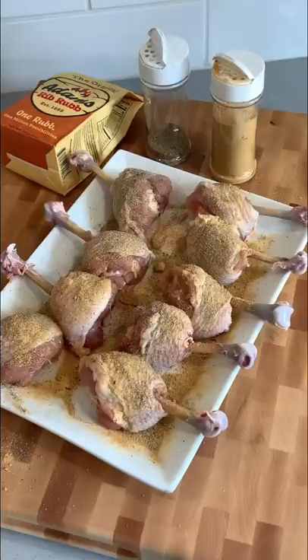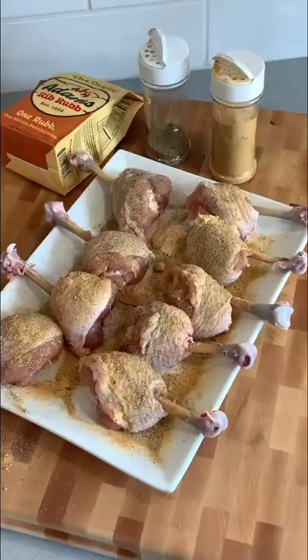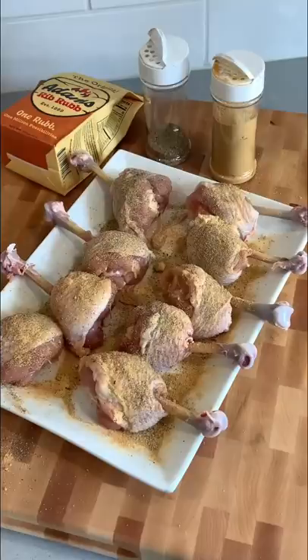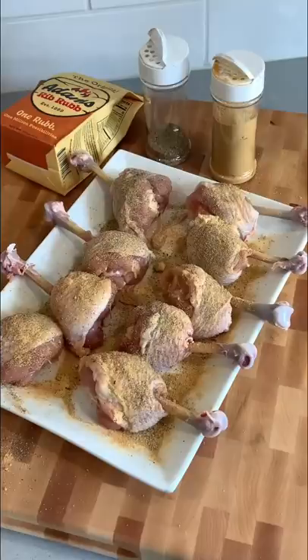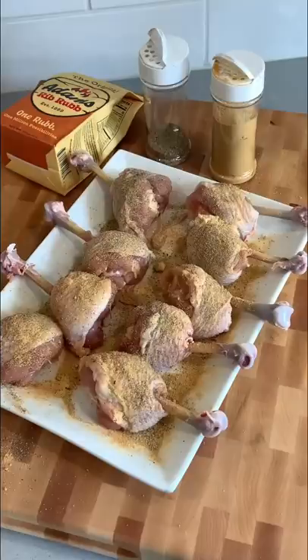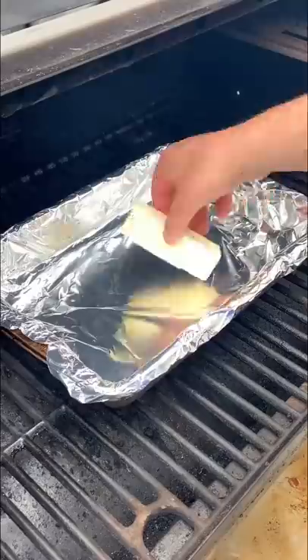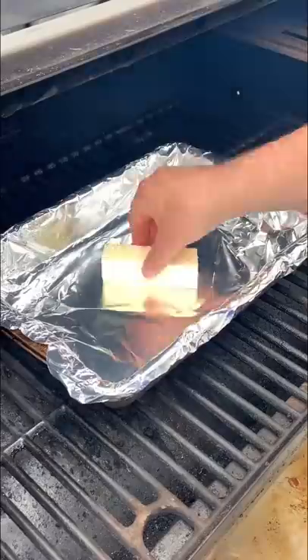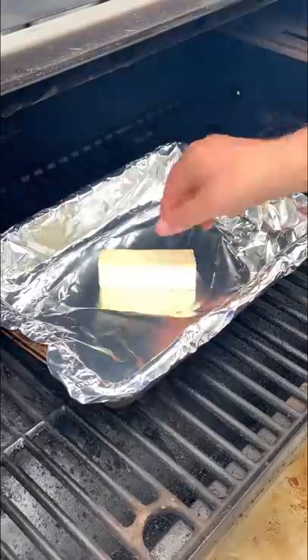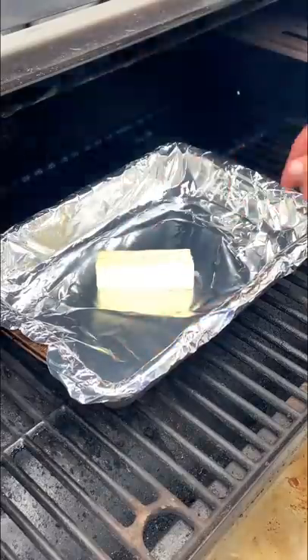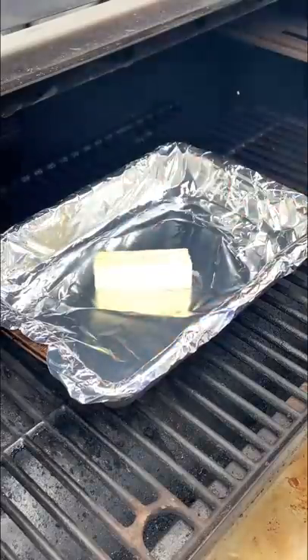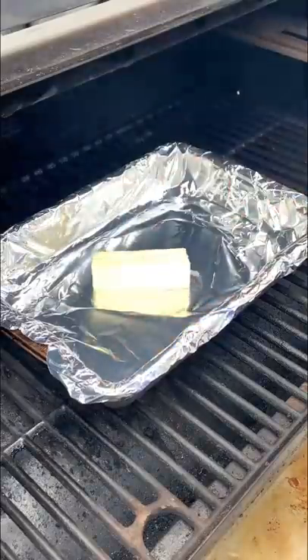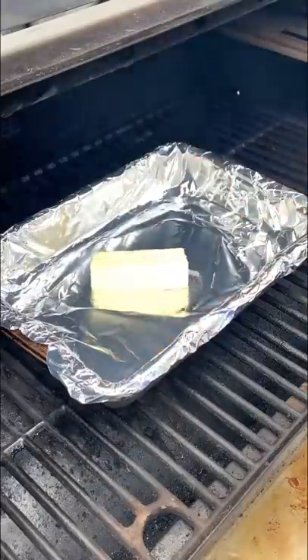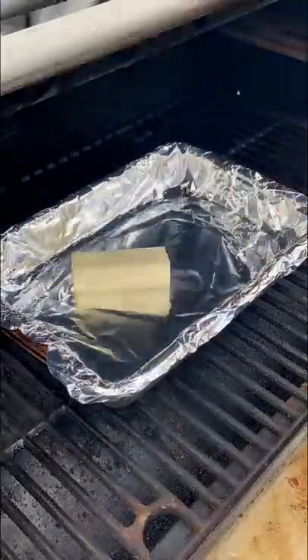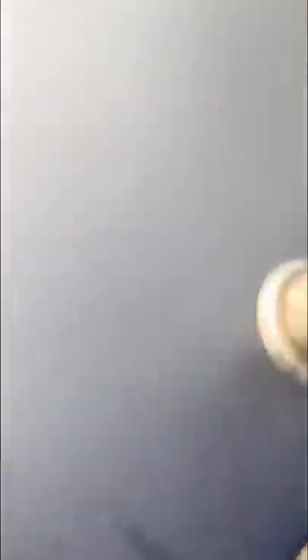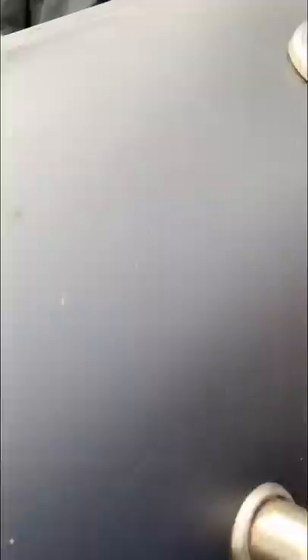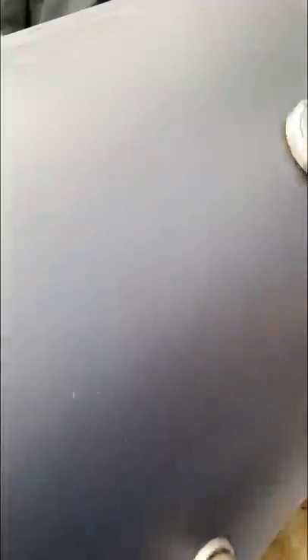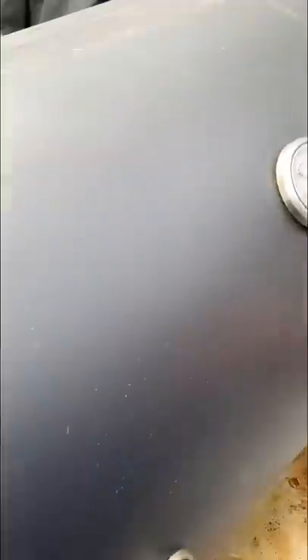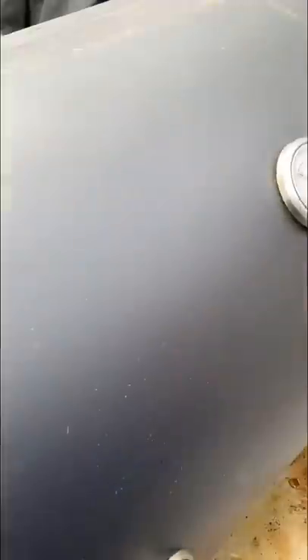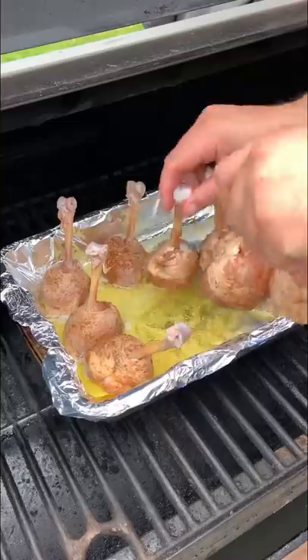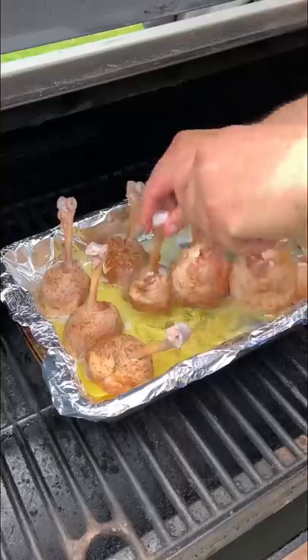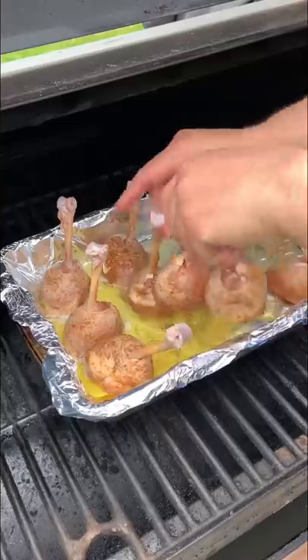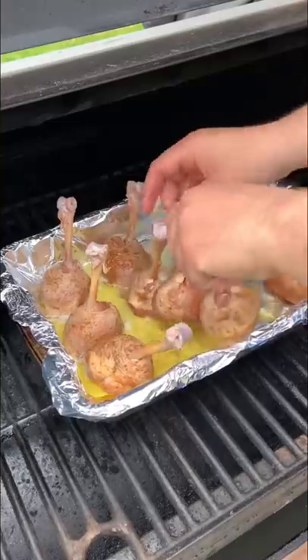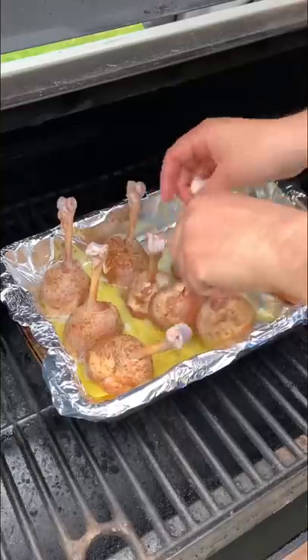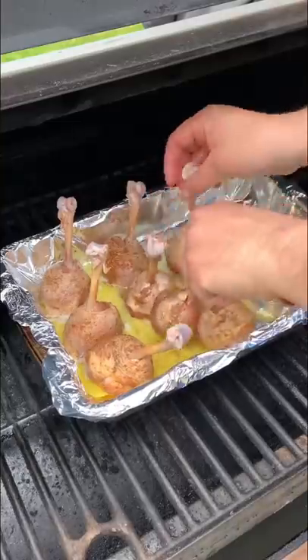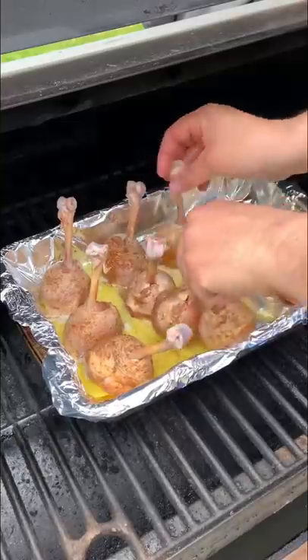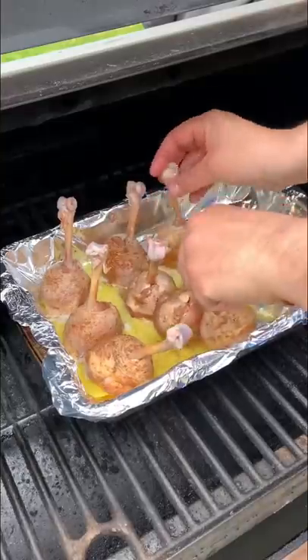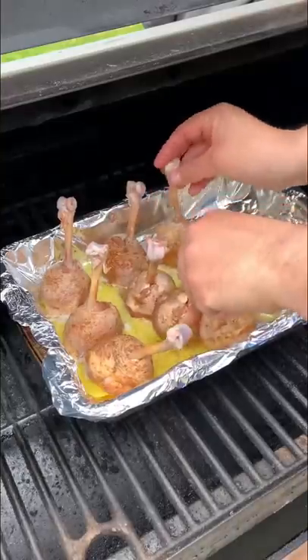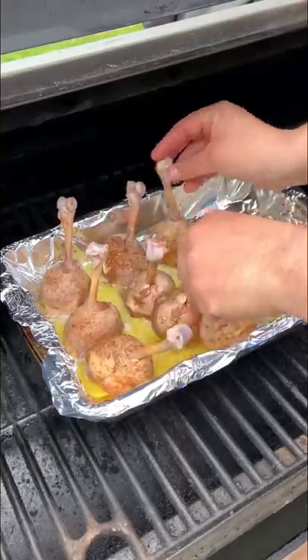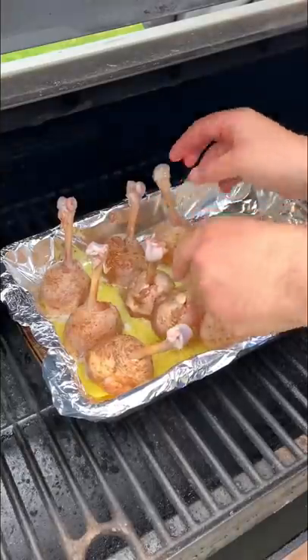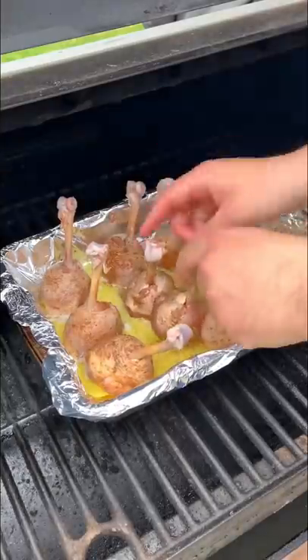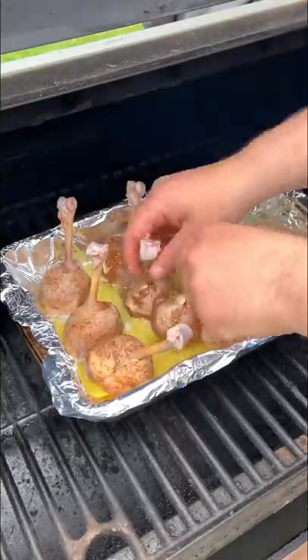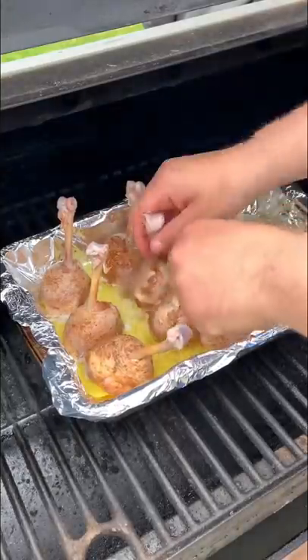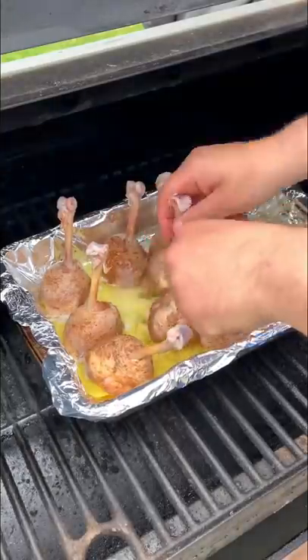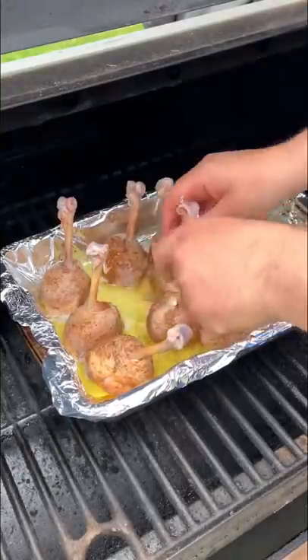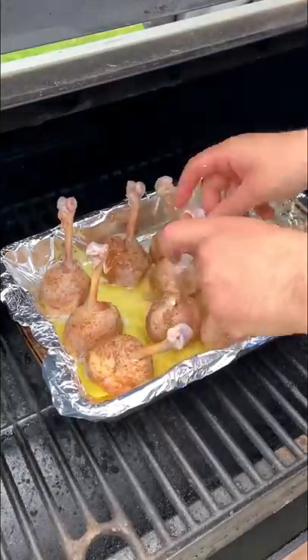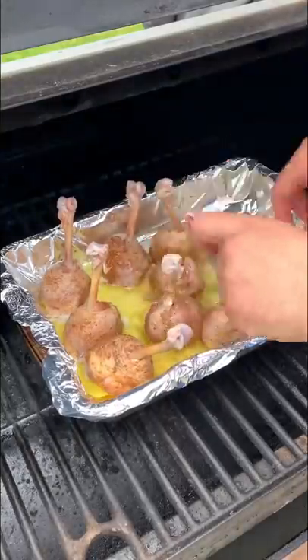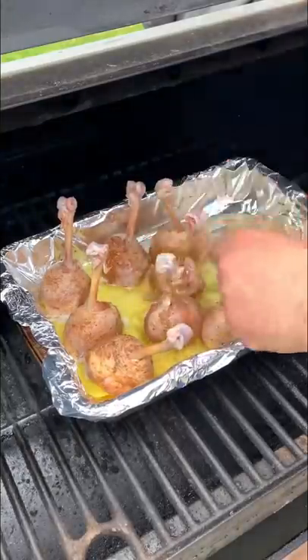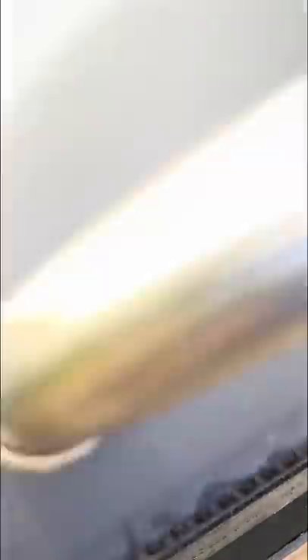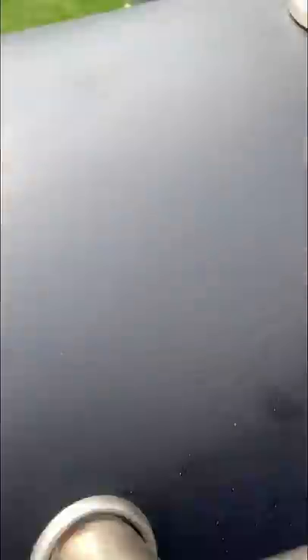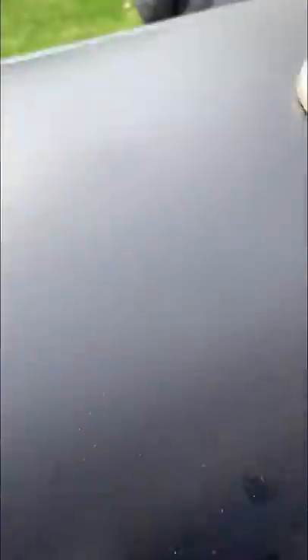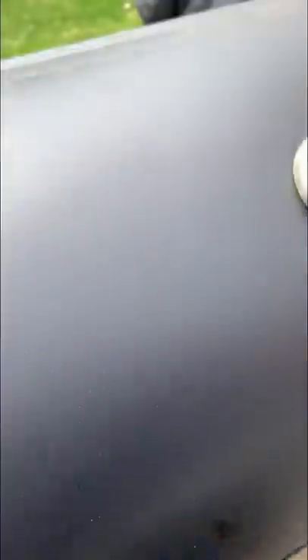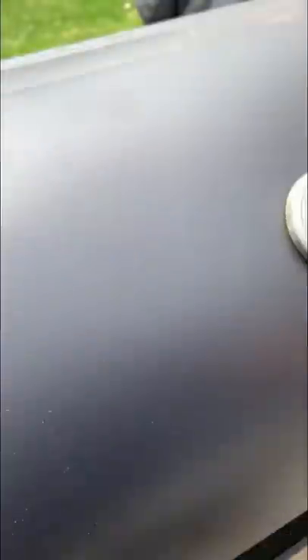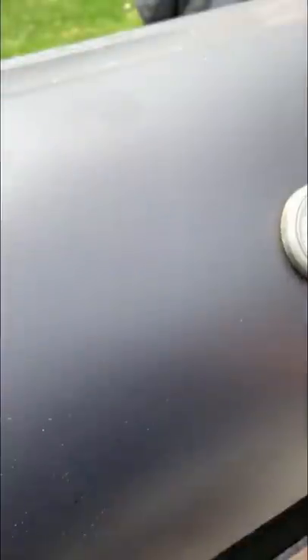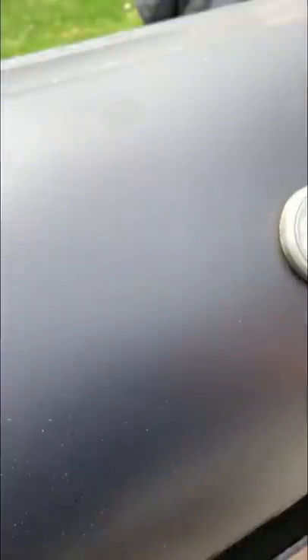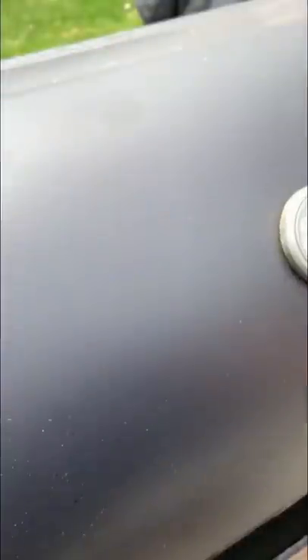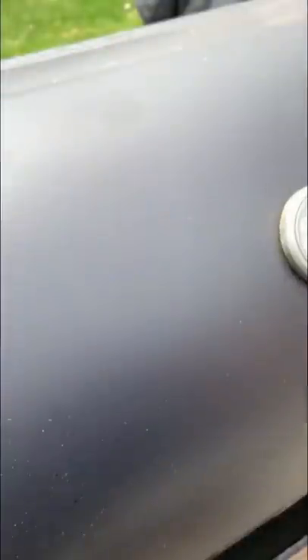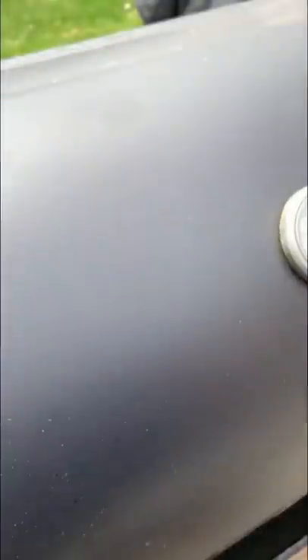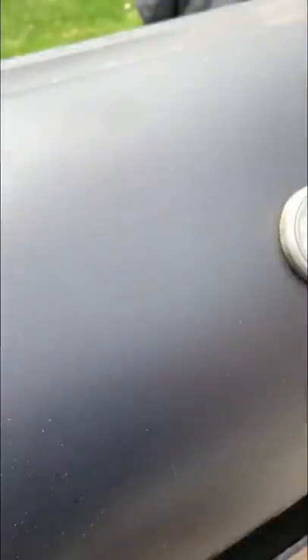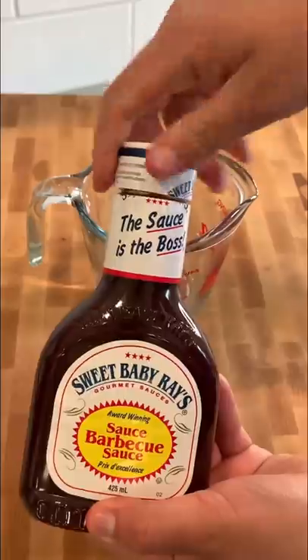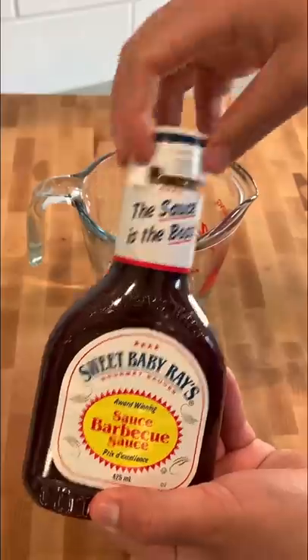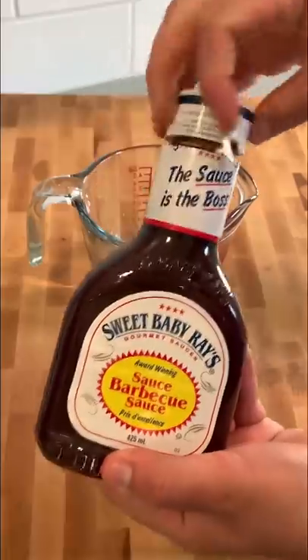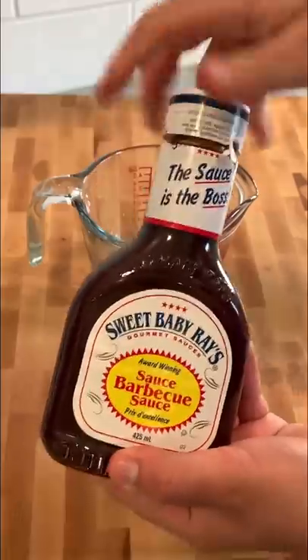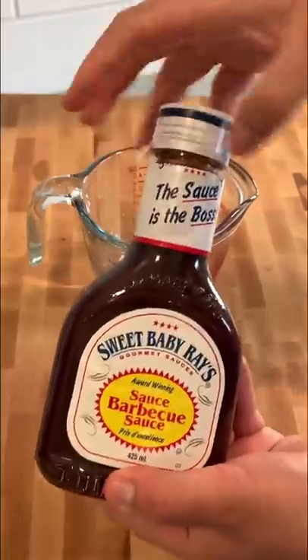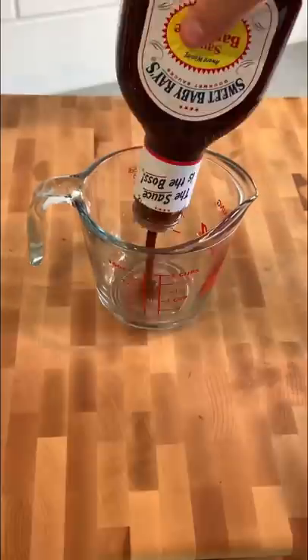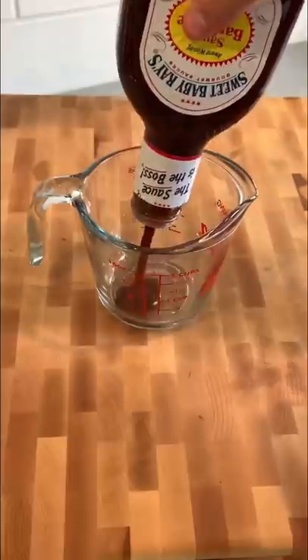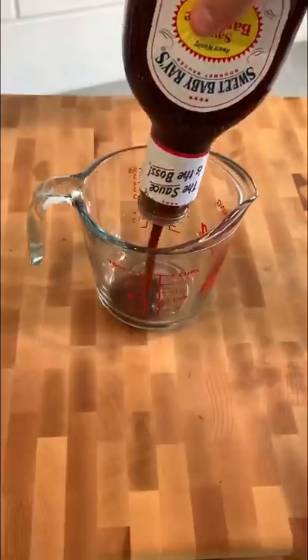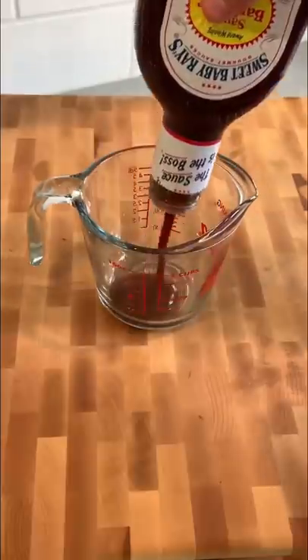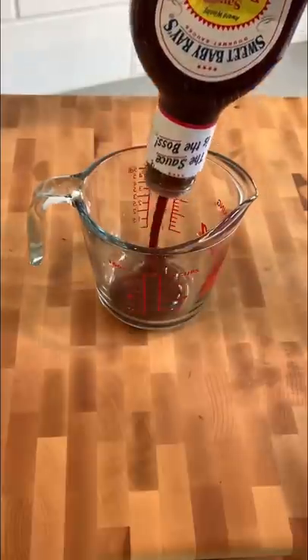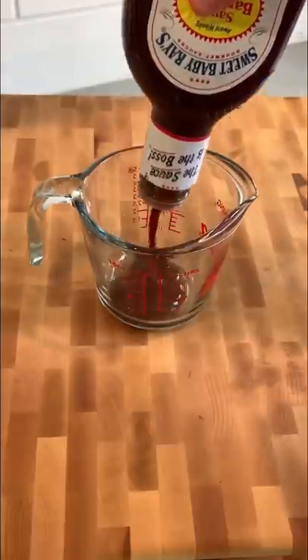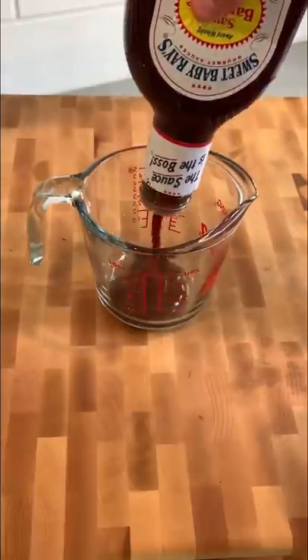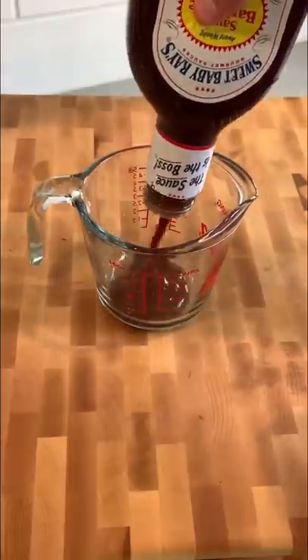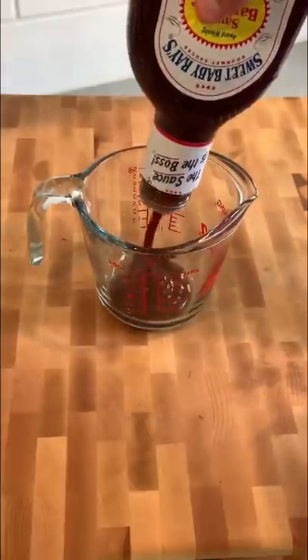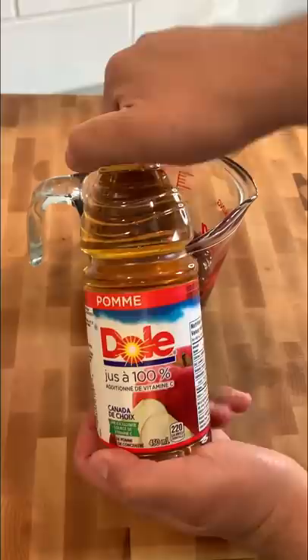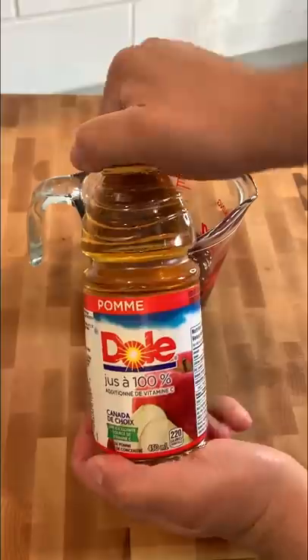Set your grill and smoker to 300 degrees, add butter into a pan, add your chicken legs, and cook for about an hour and a half to two hours.